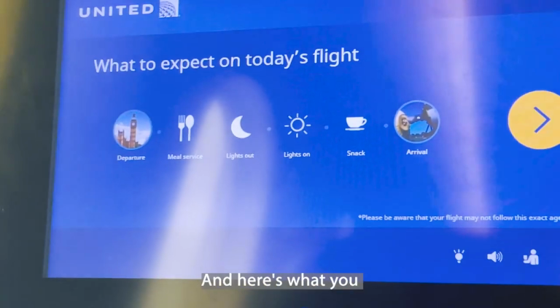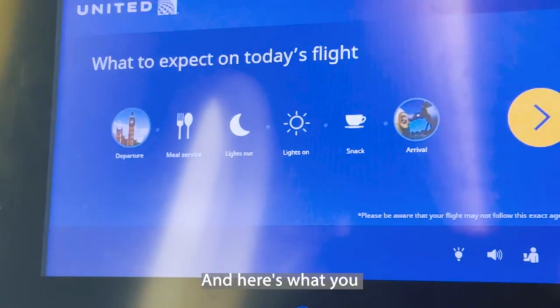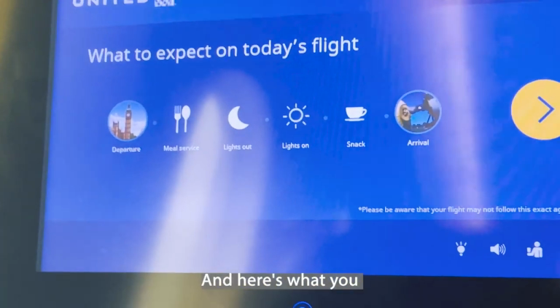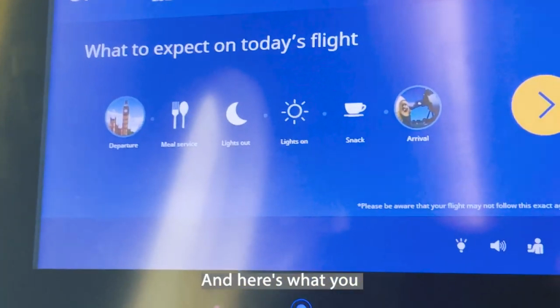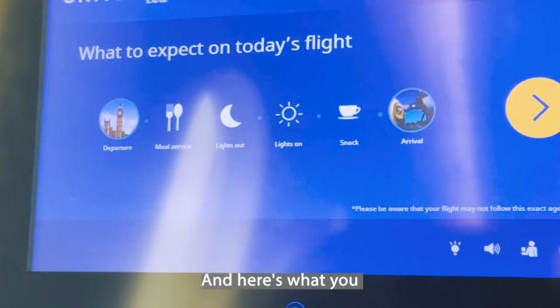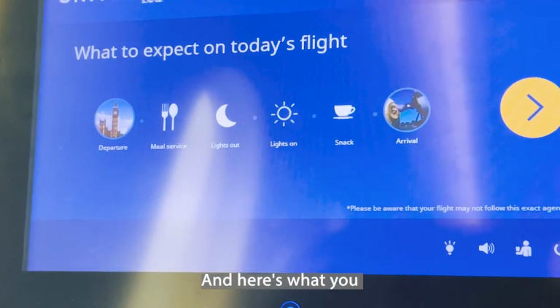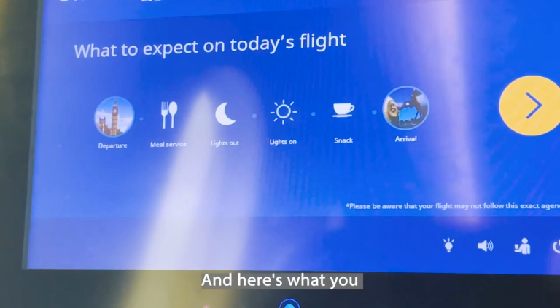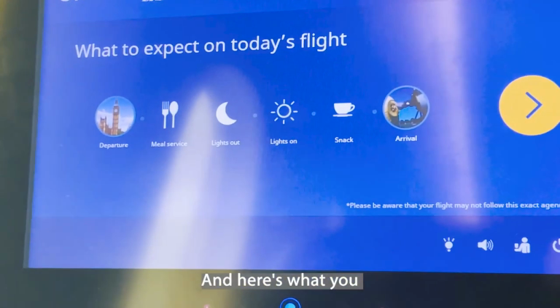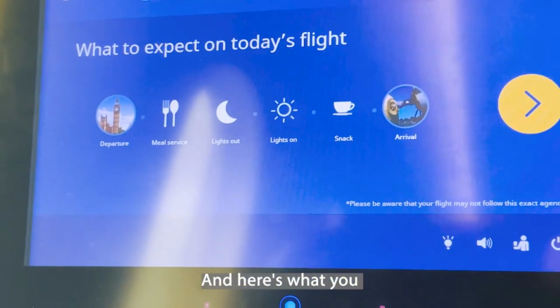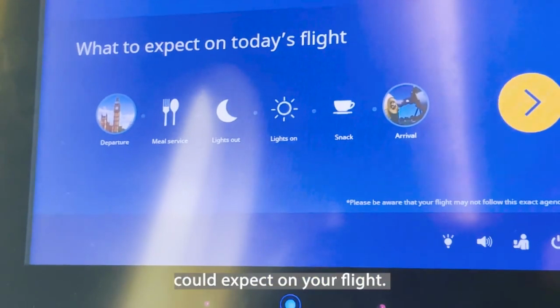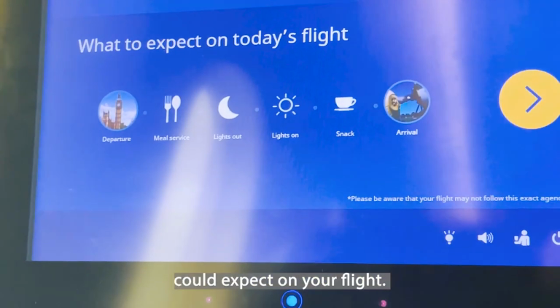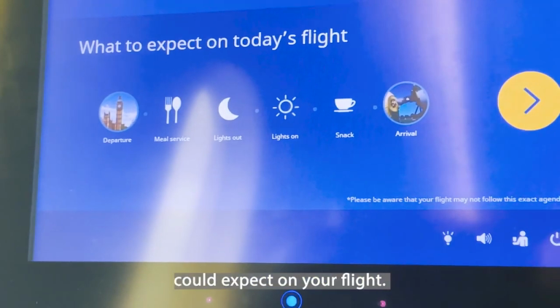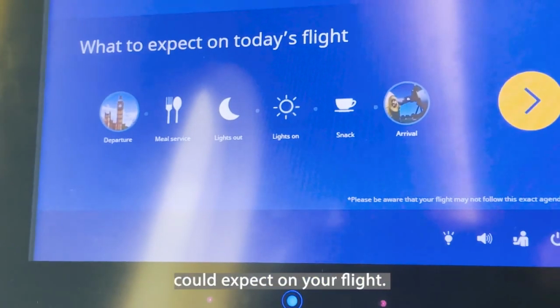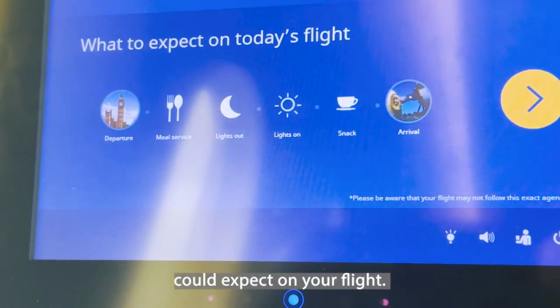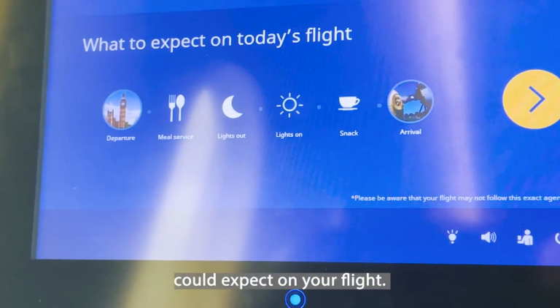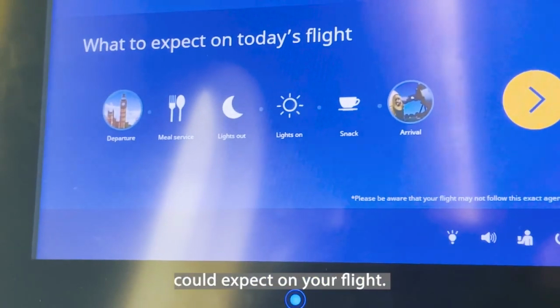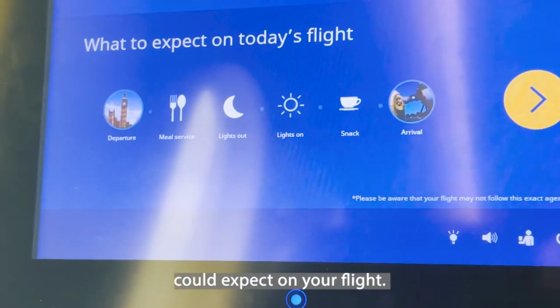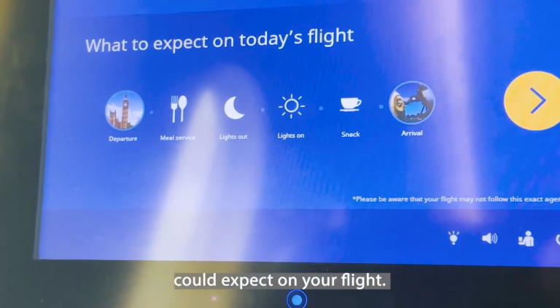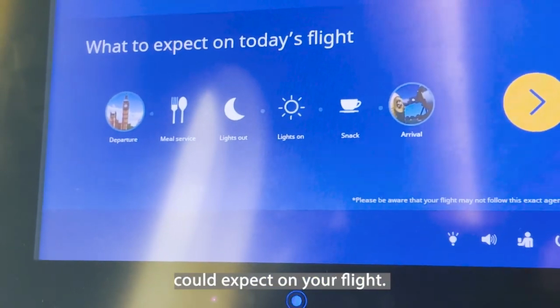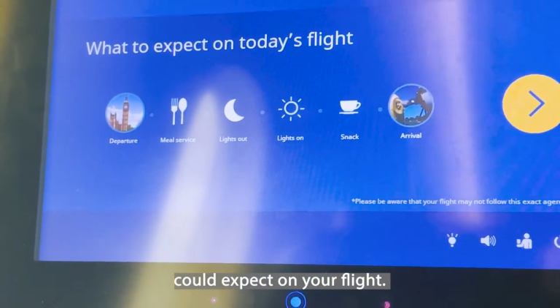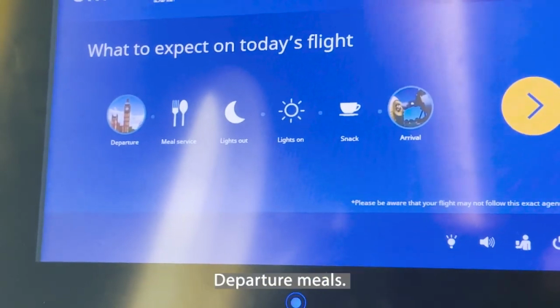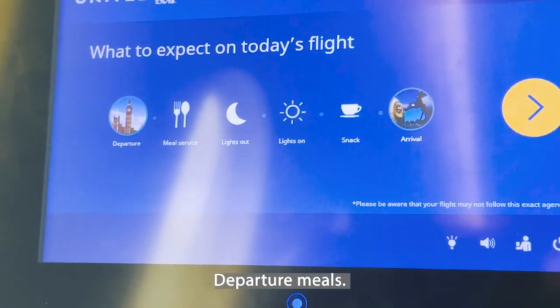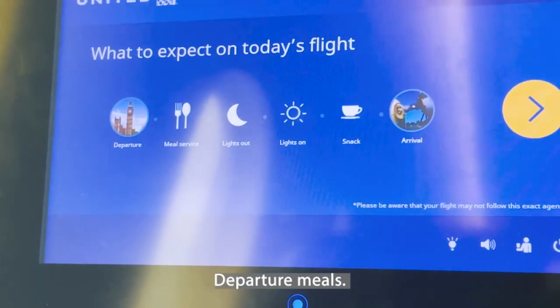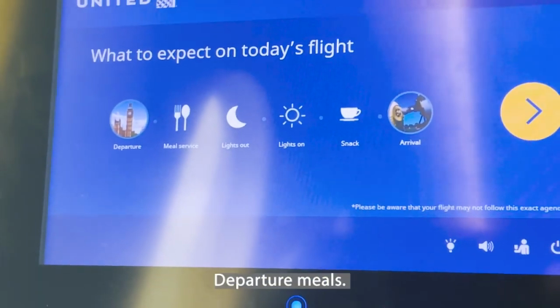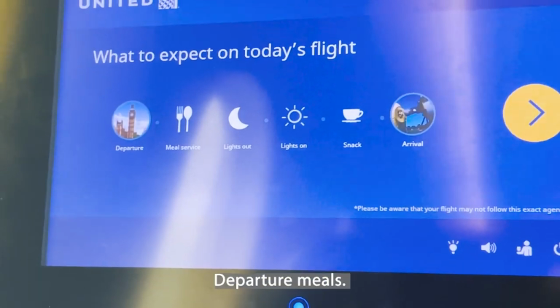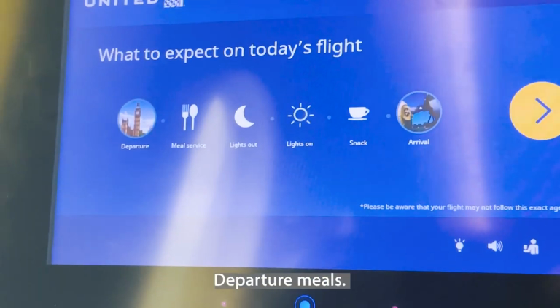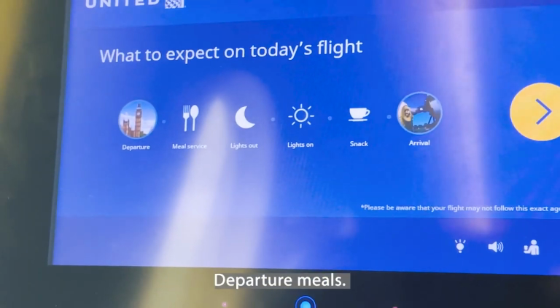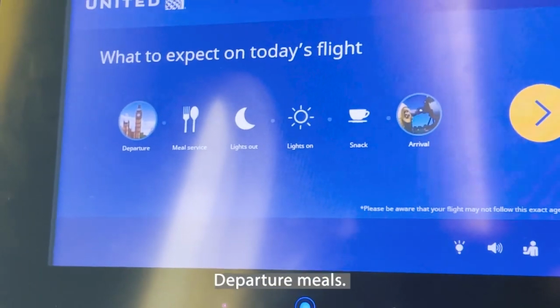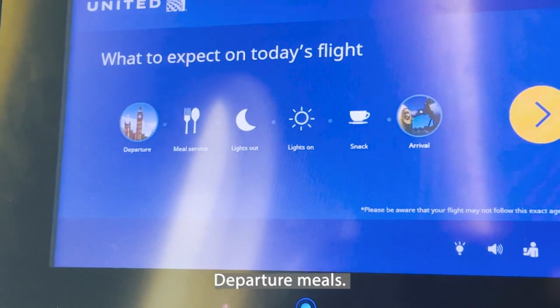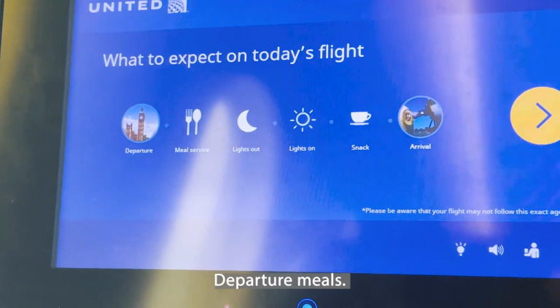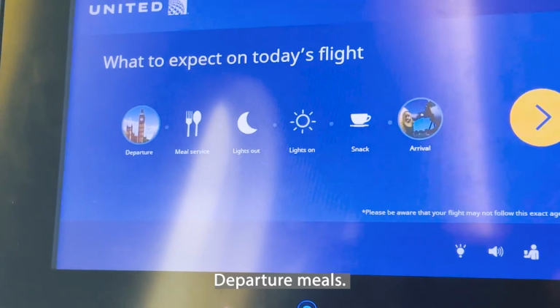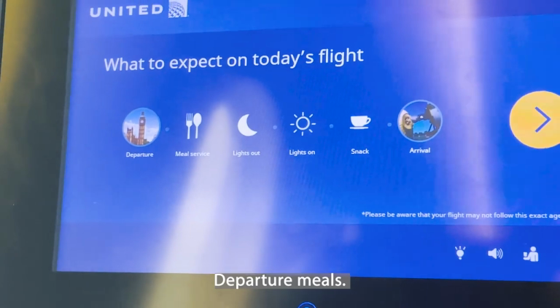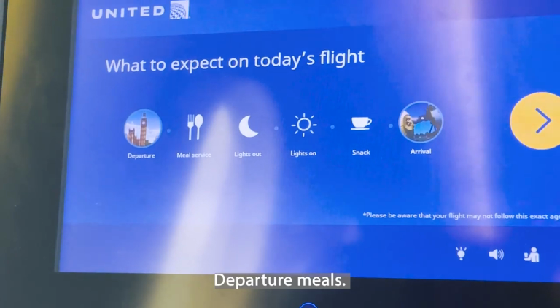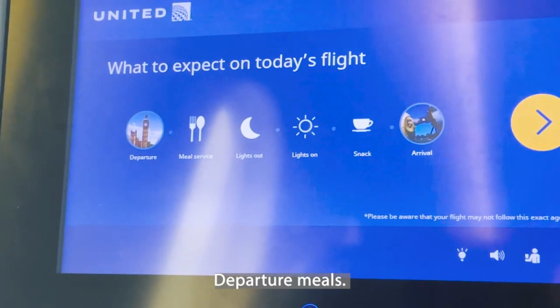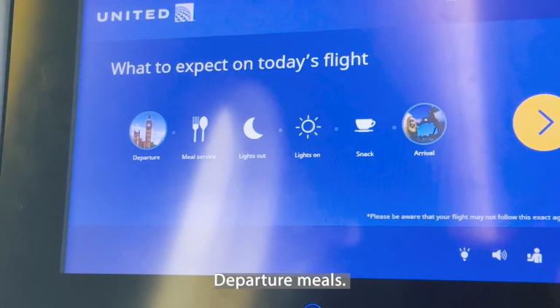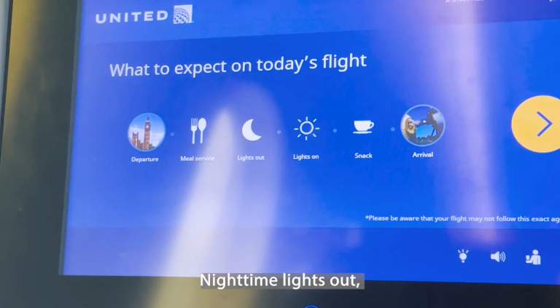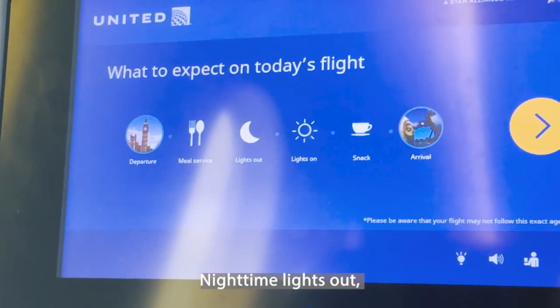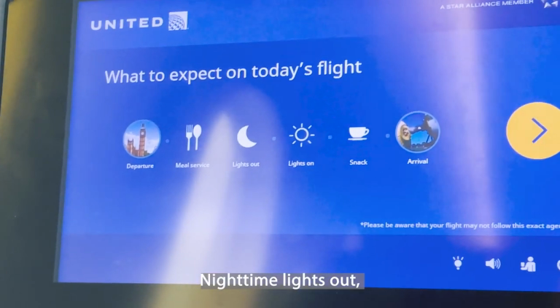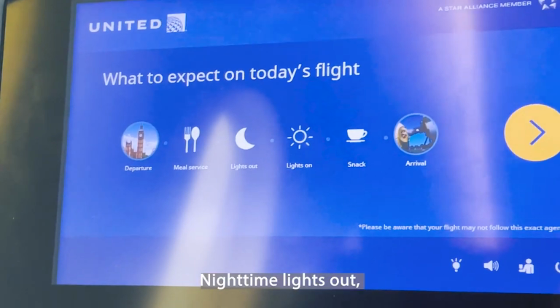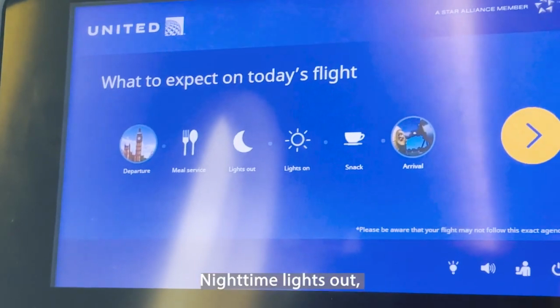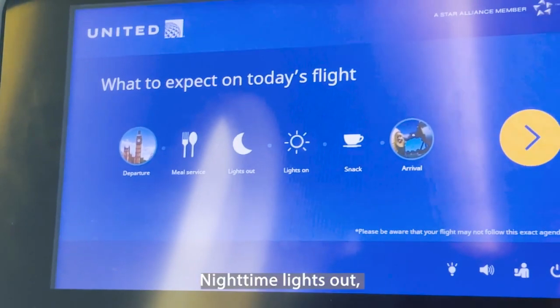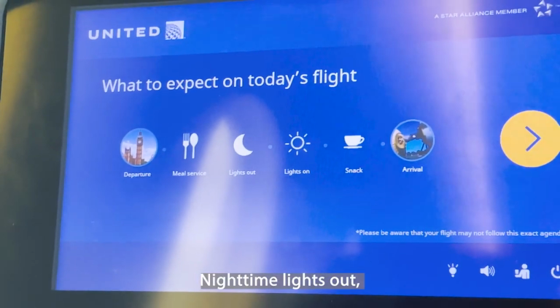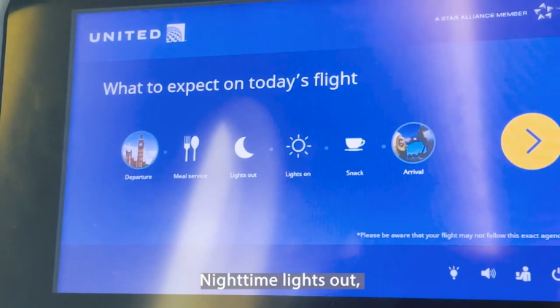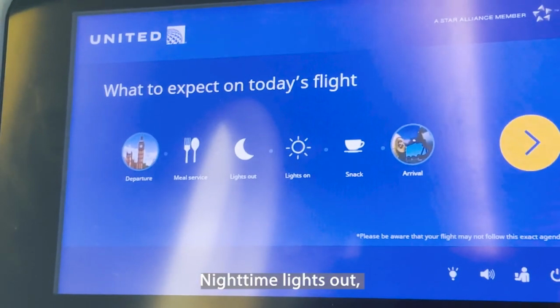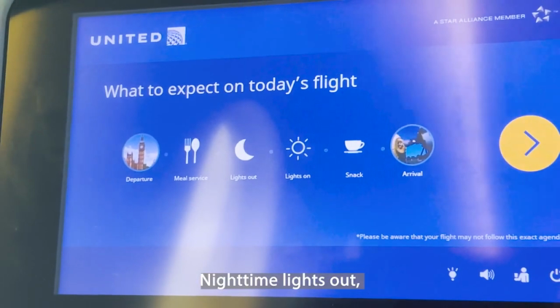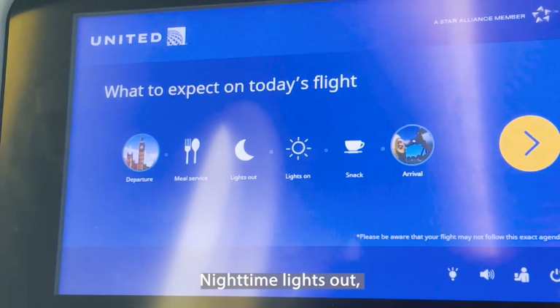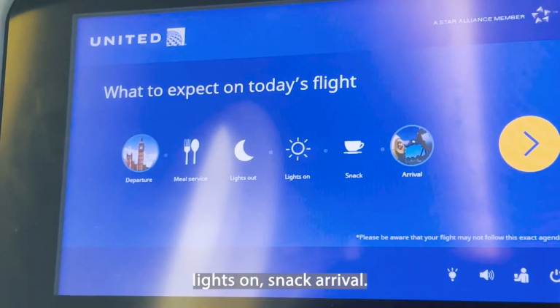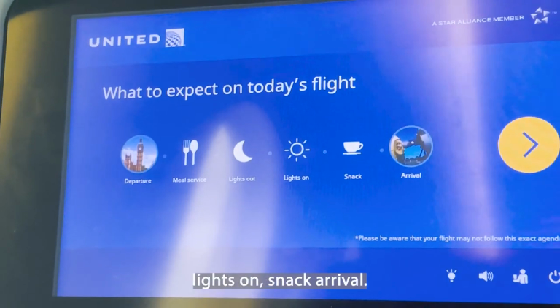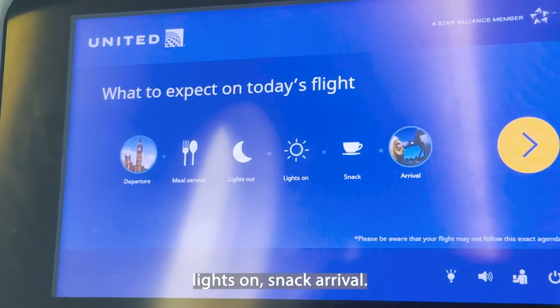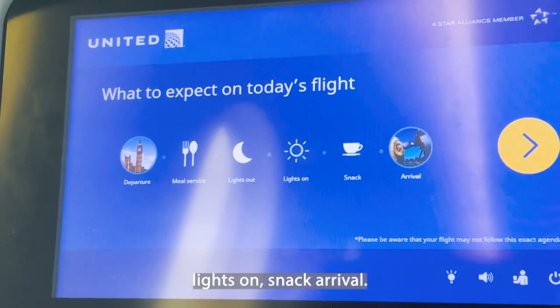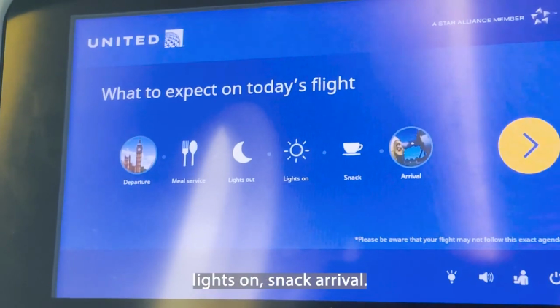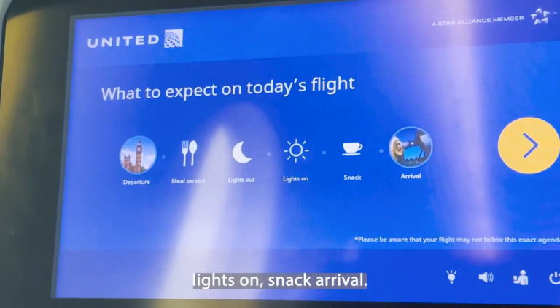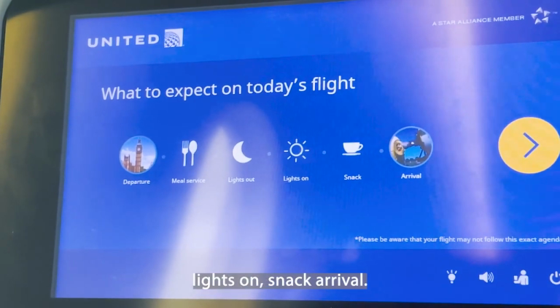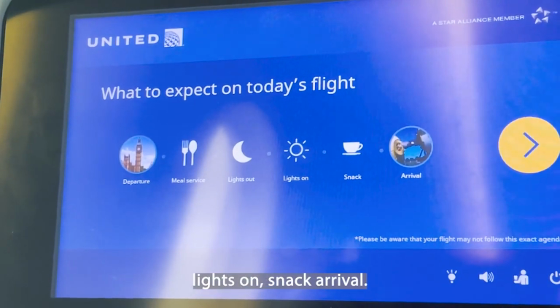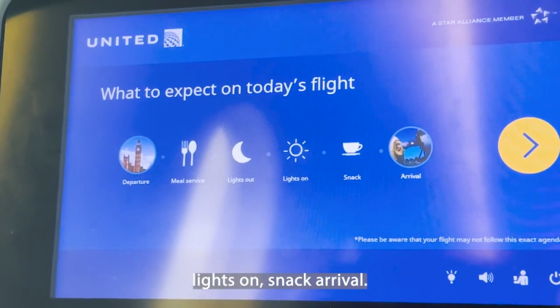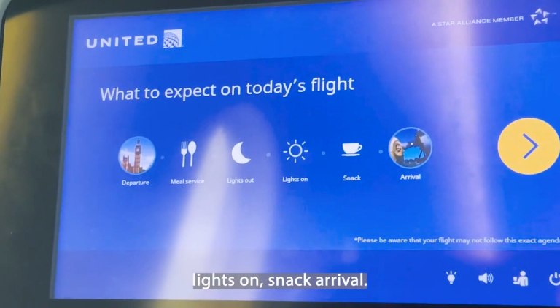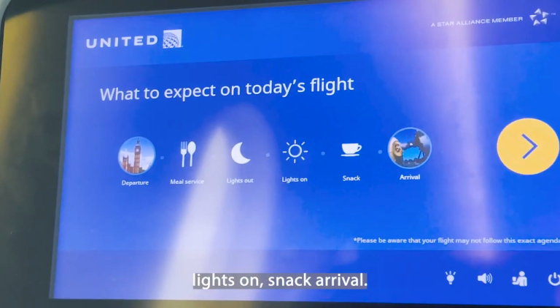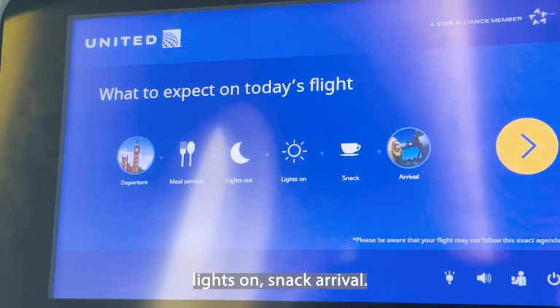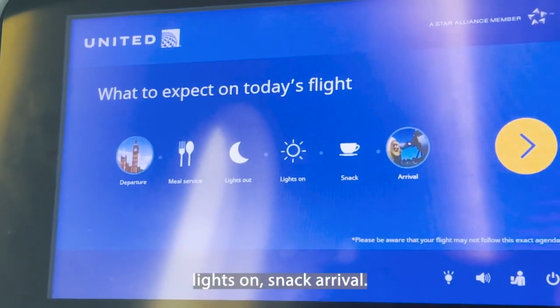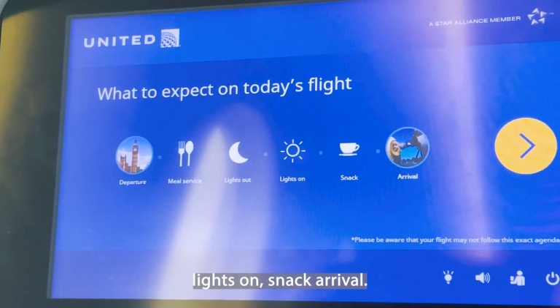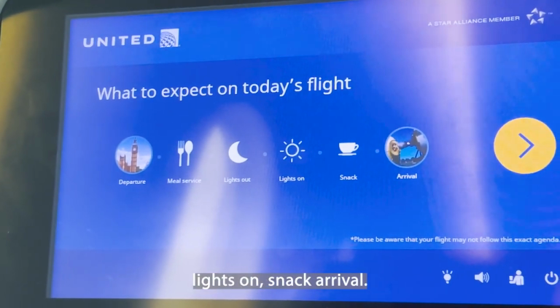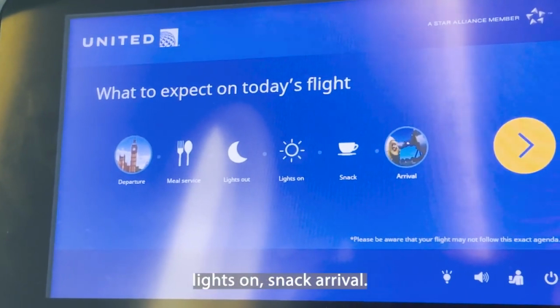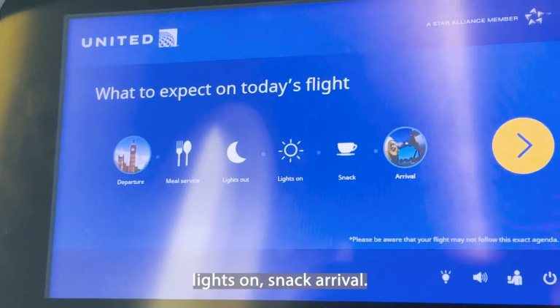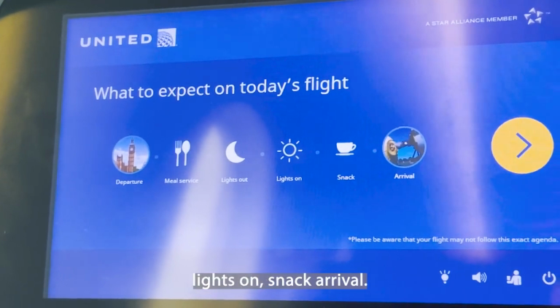Here's what you could expect on the flight: departure, meals, night time, lights out, lights on, snack, arrival.